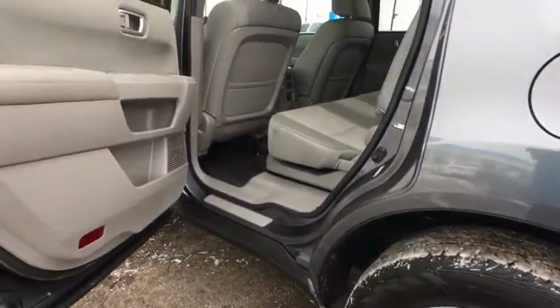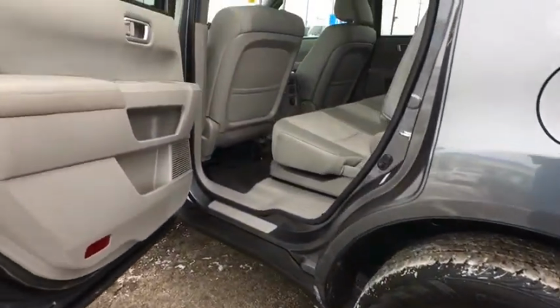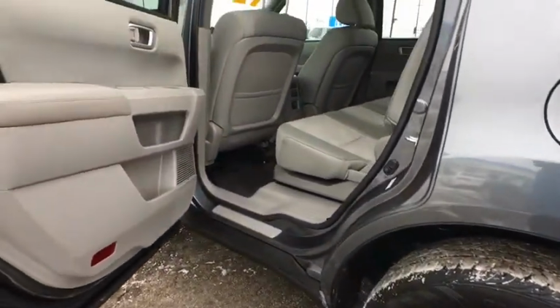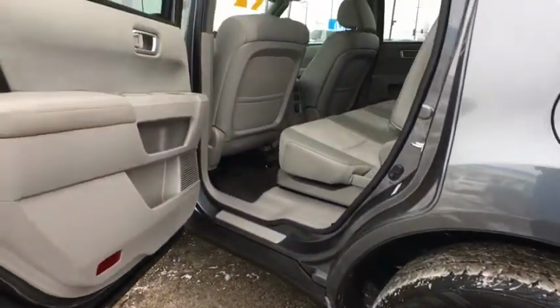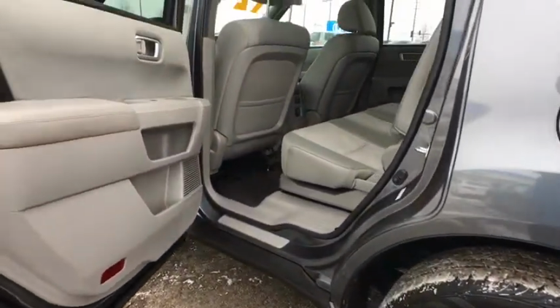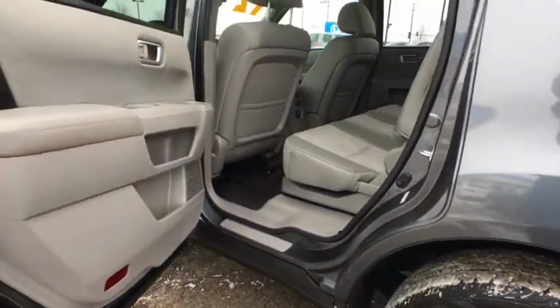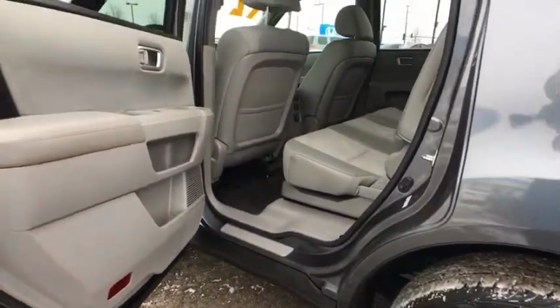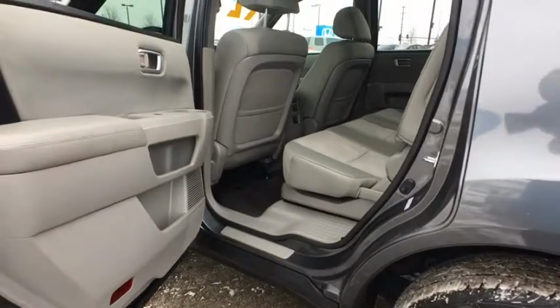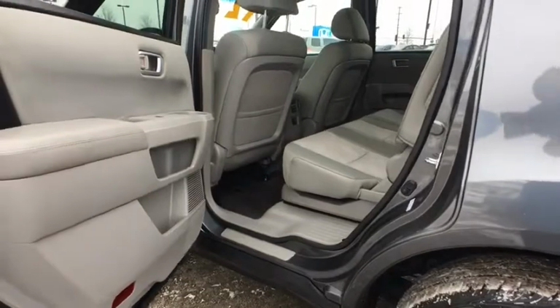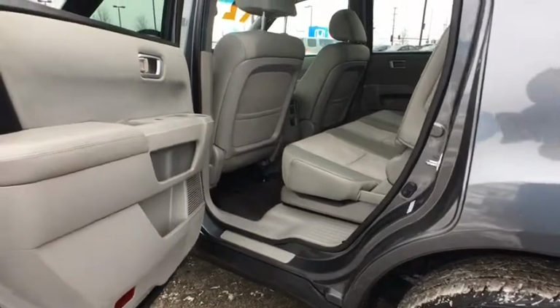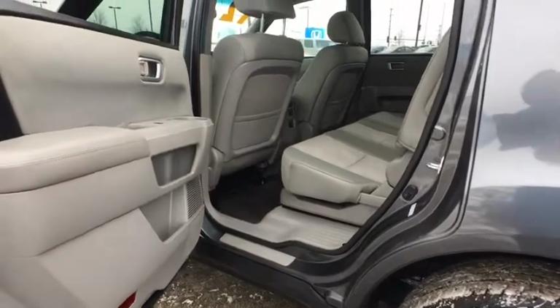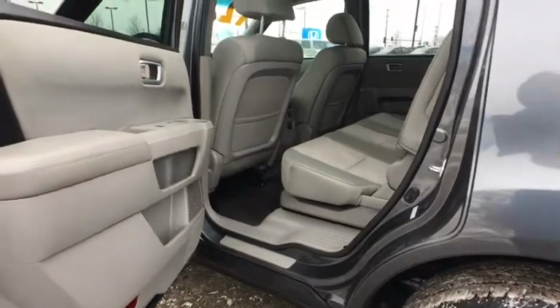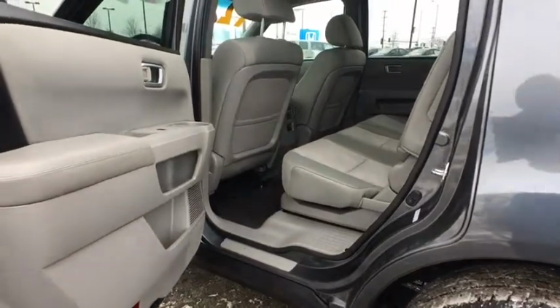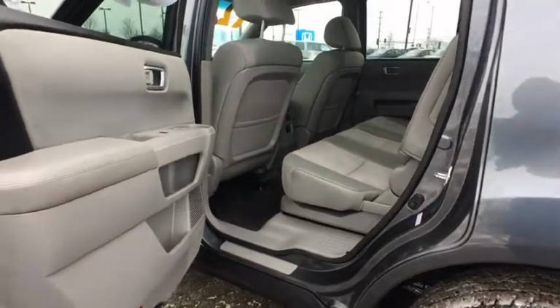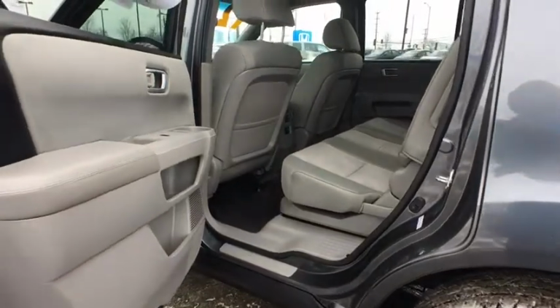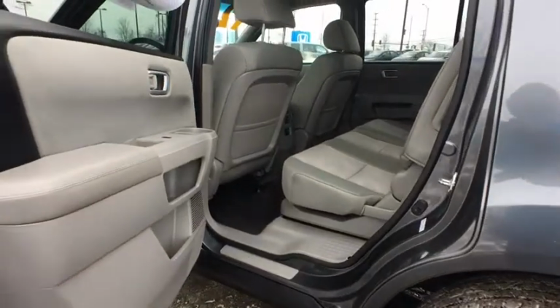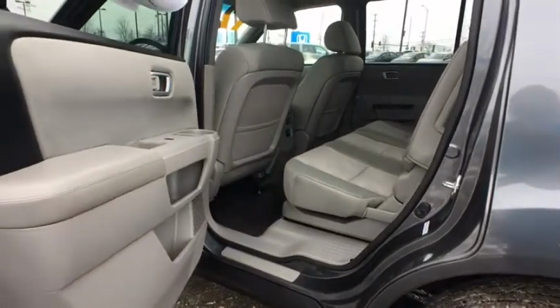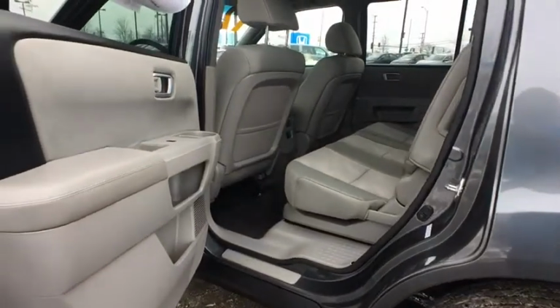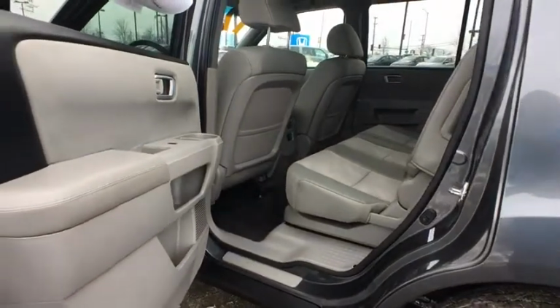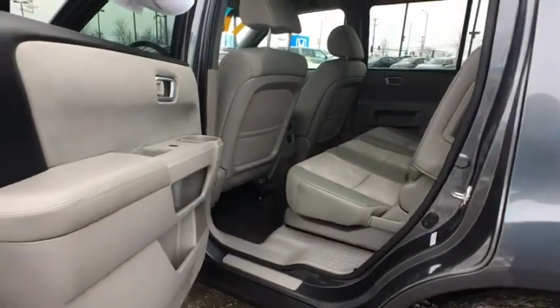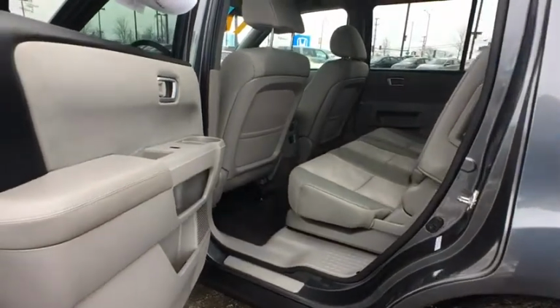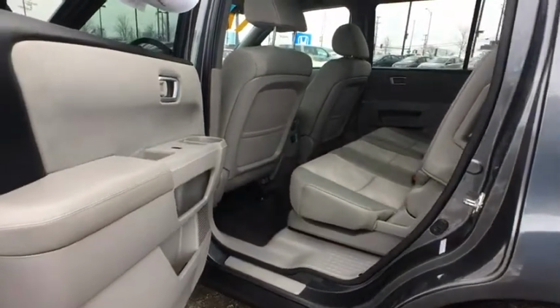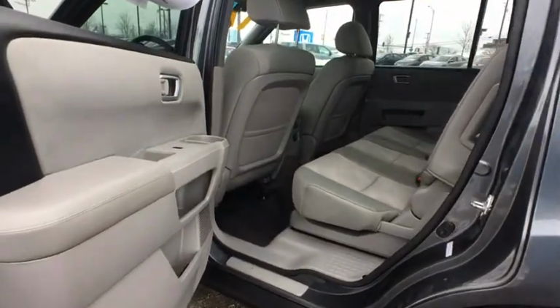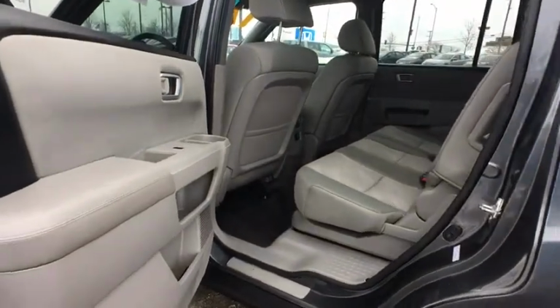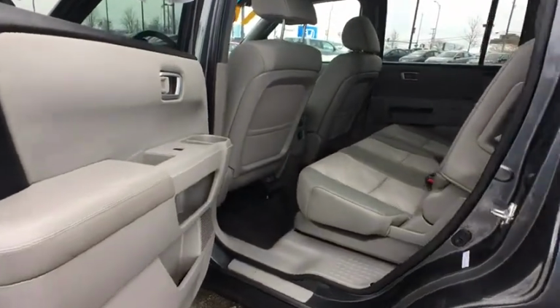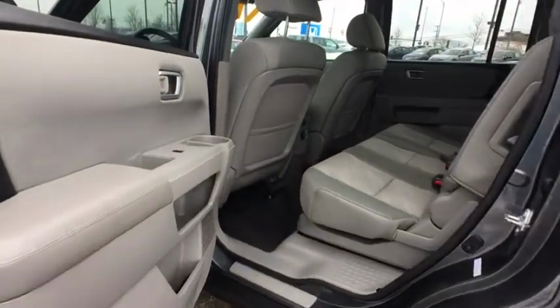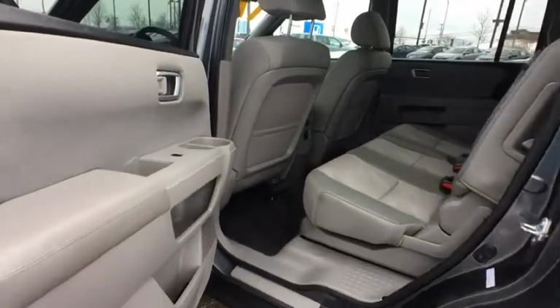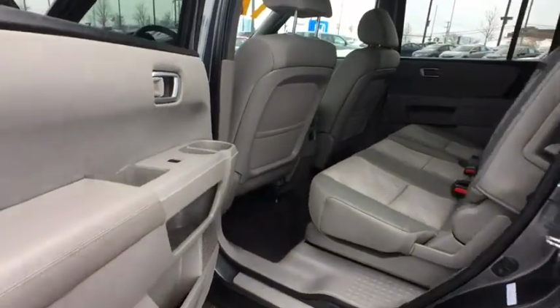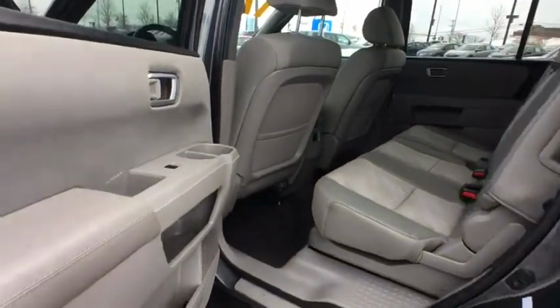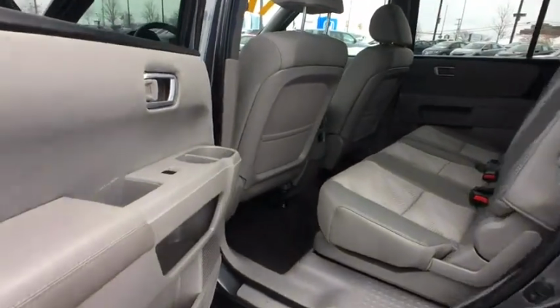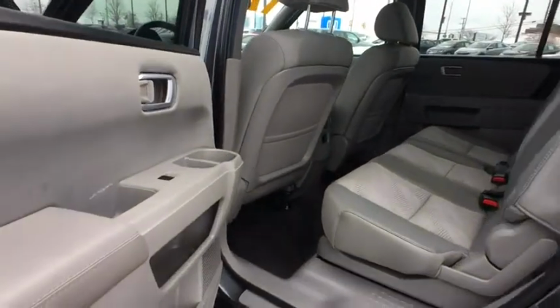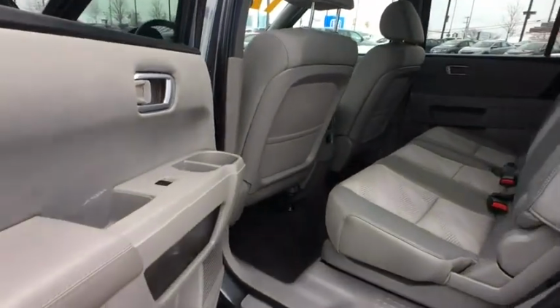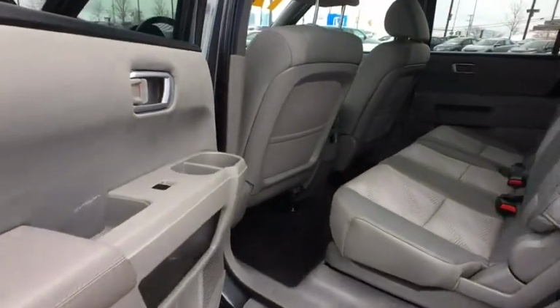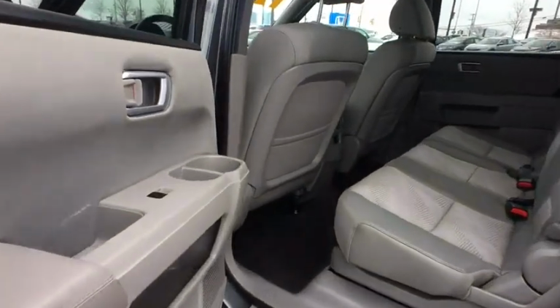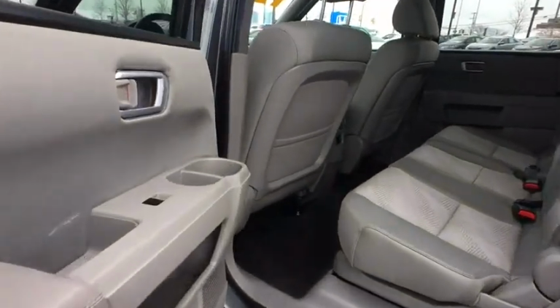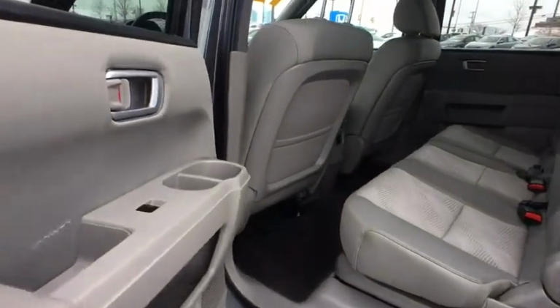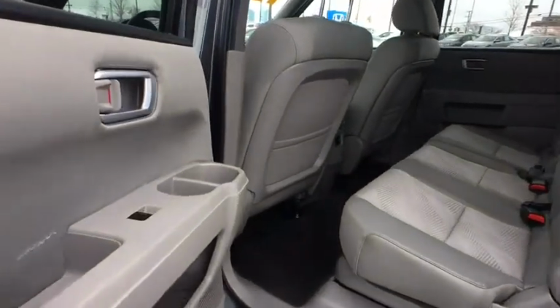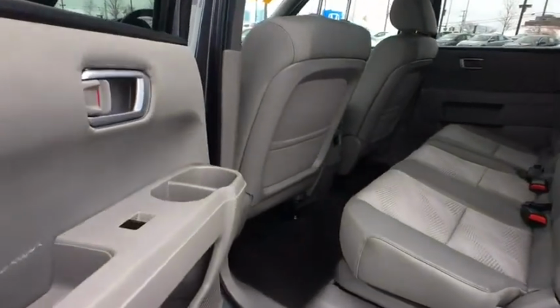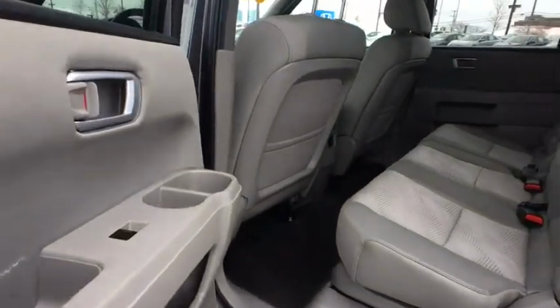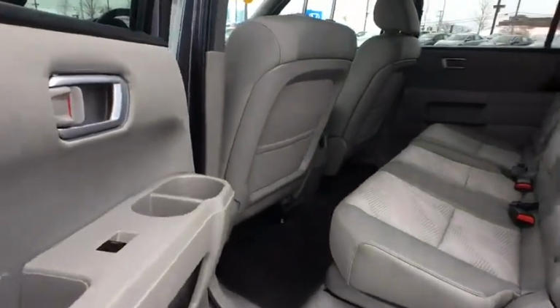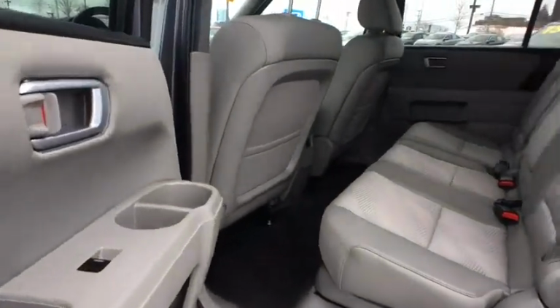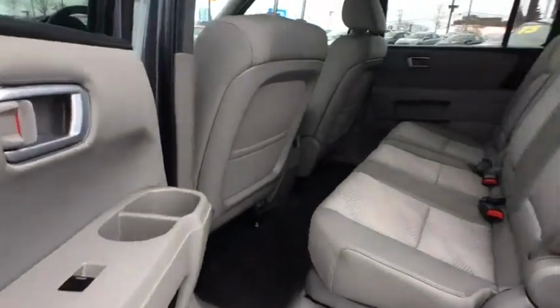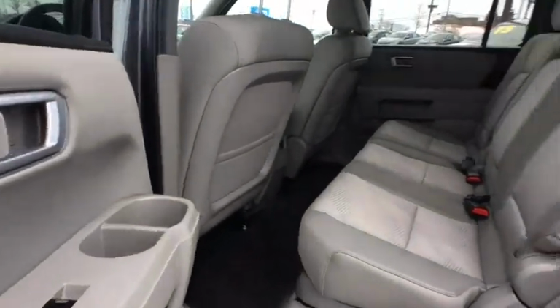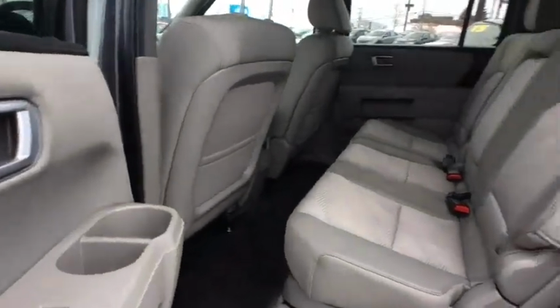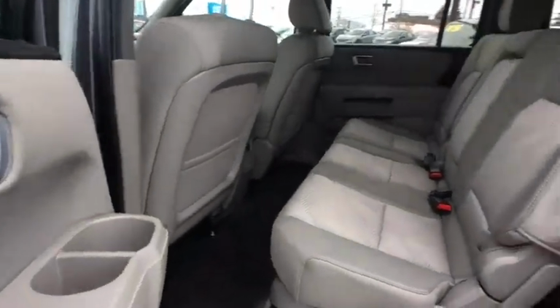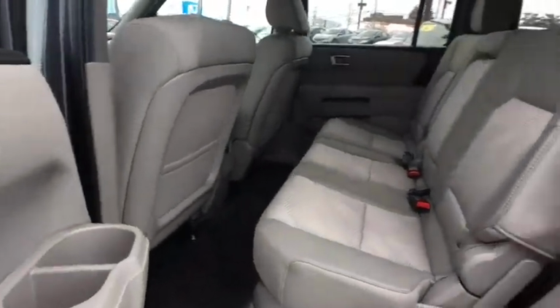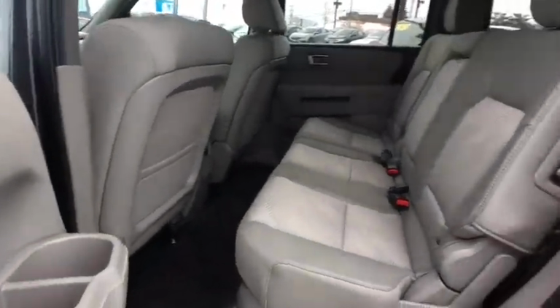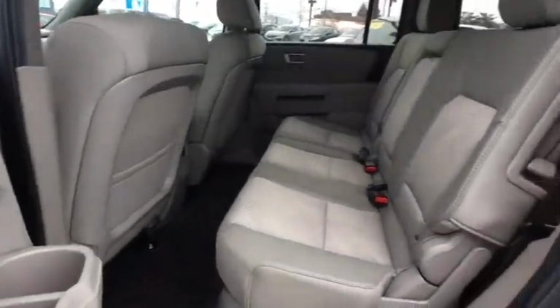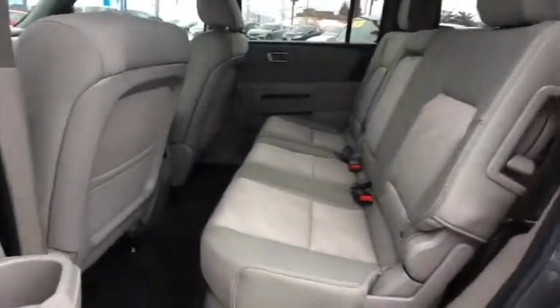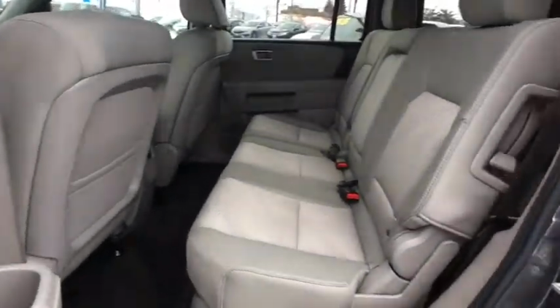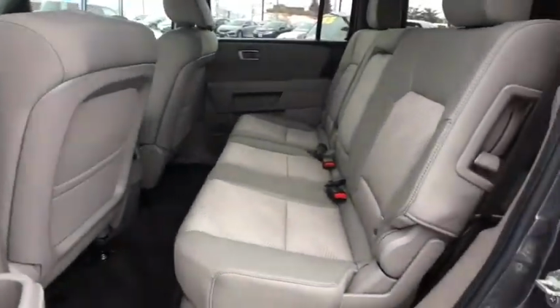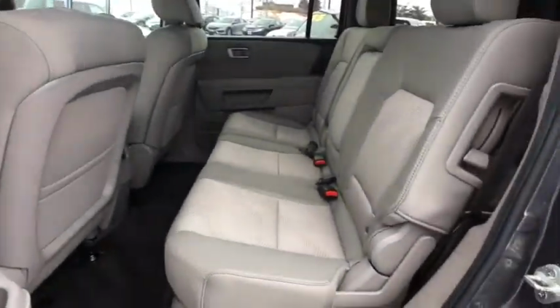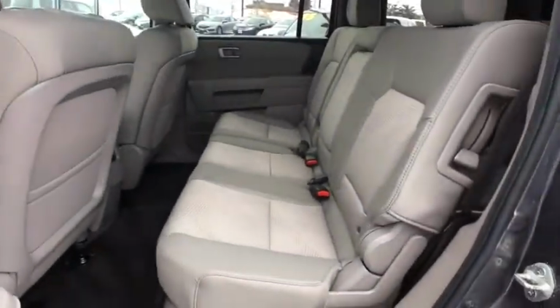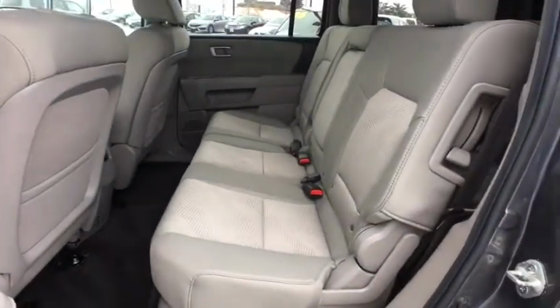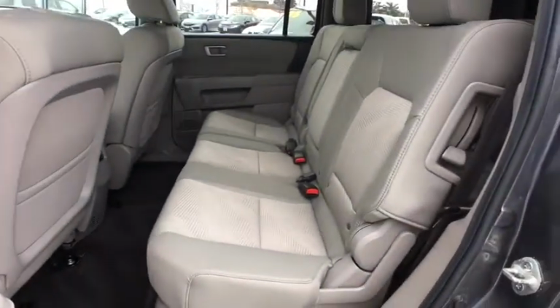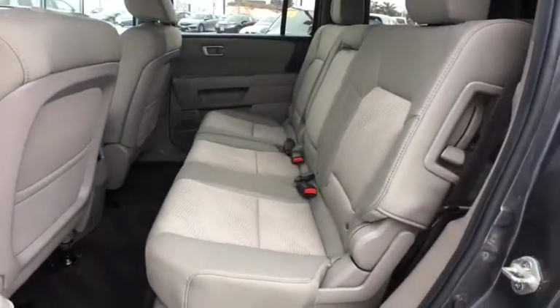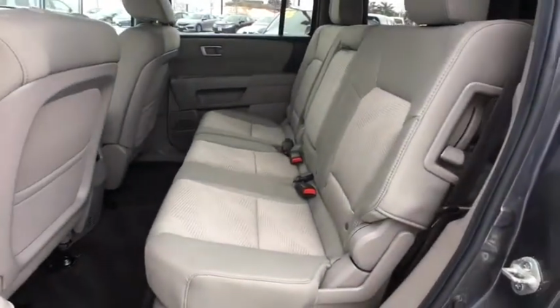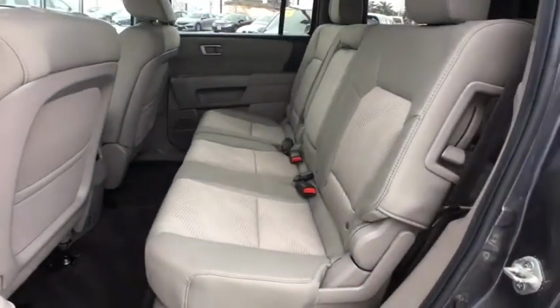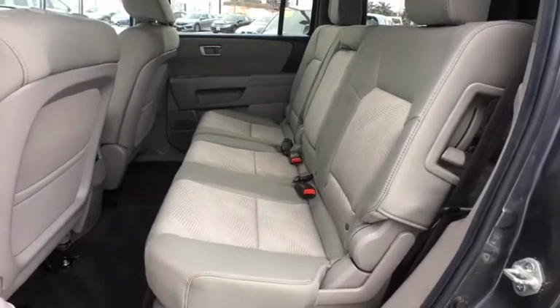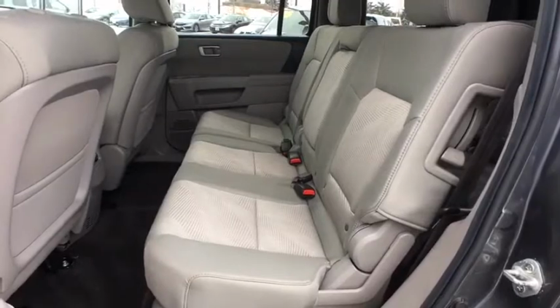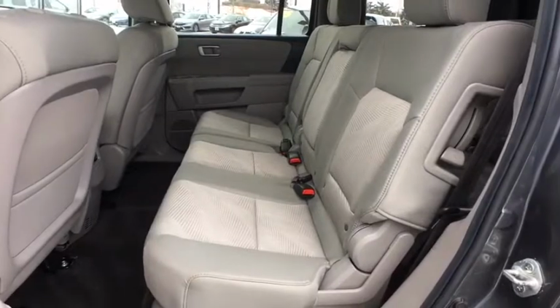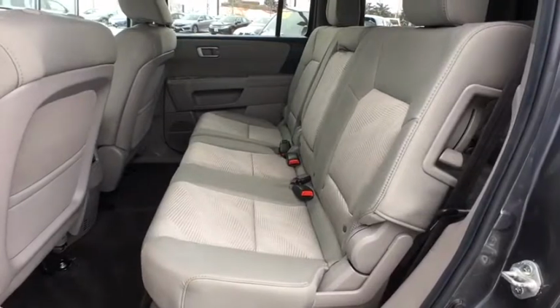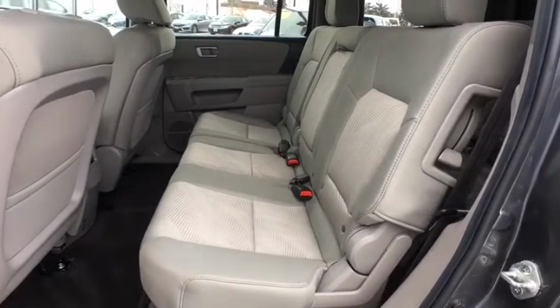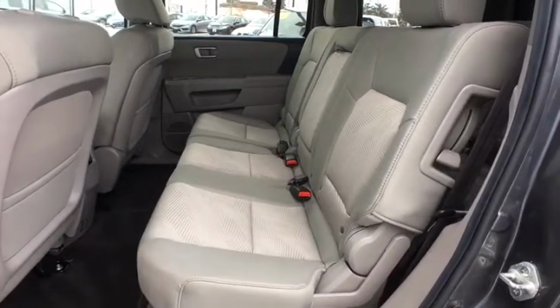Front bucket seats. Driver vanity mirror. Cloth seat trim. Front reading lamps. Come see the car for yourself.